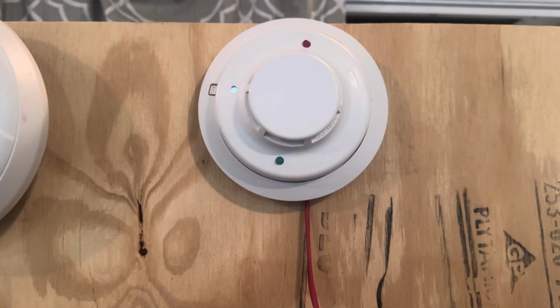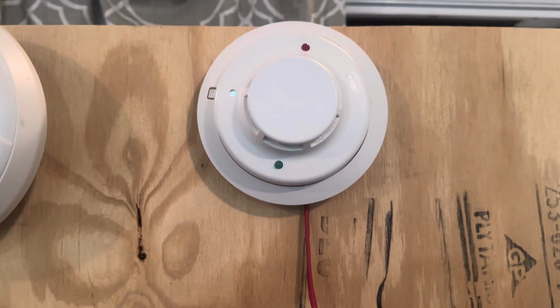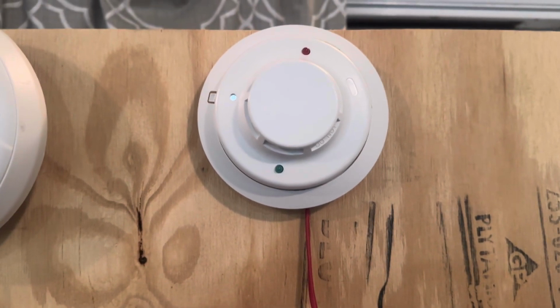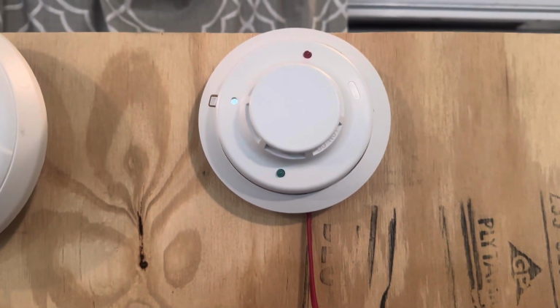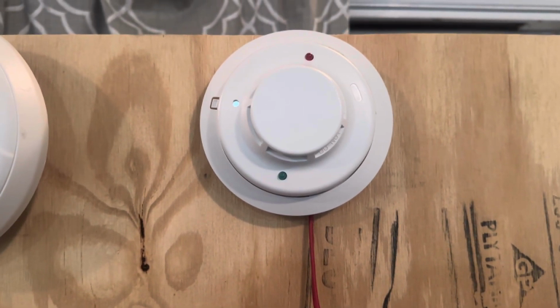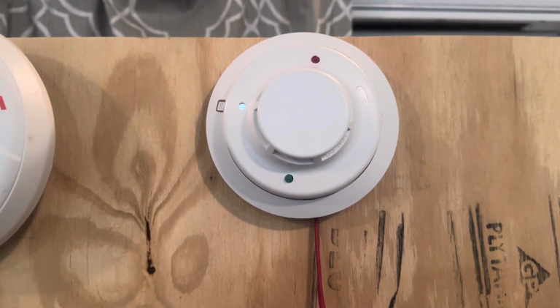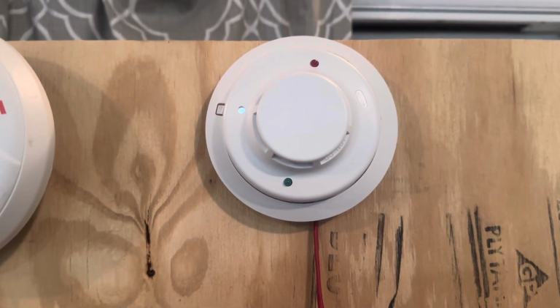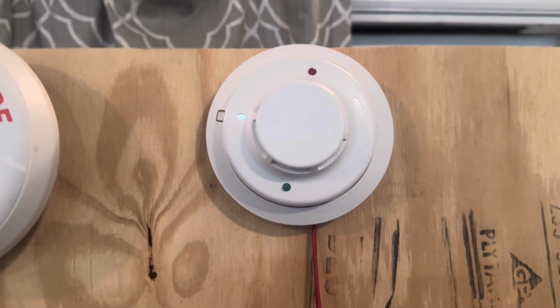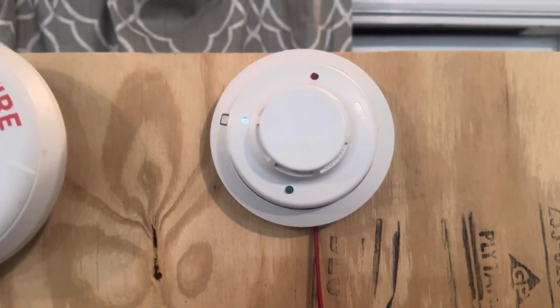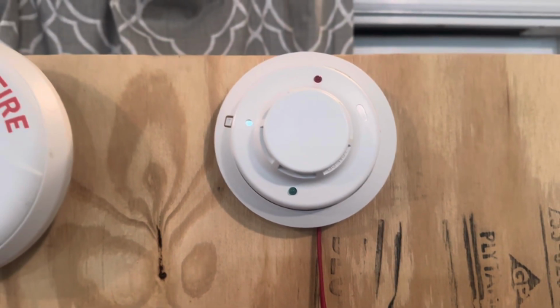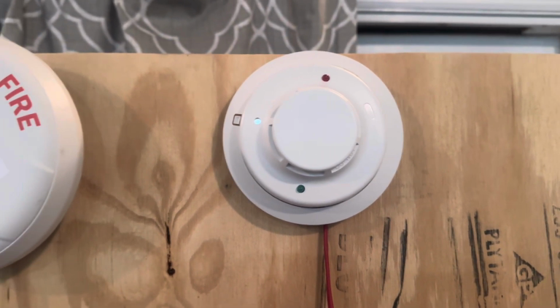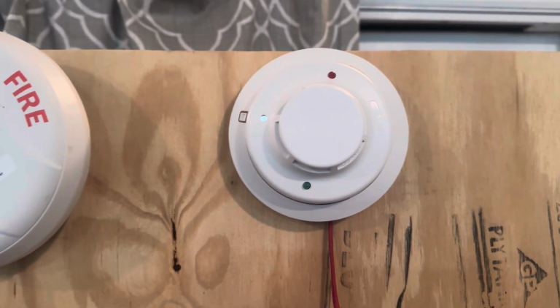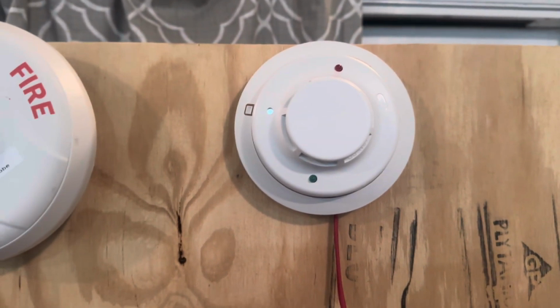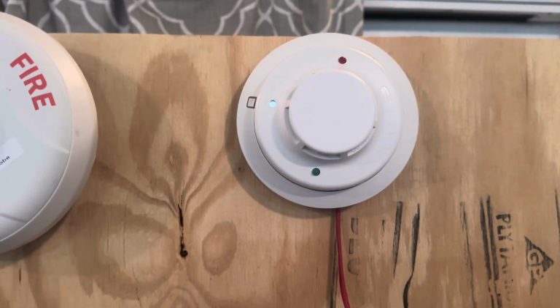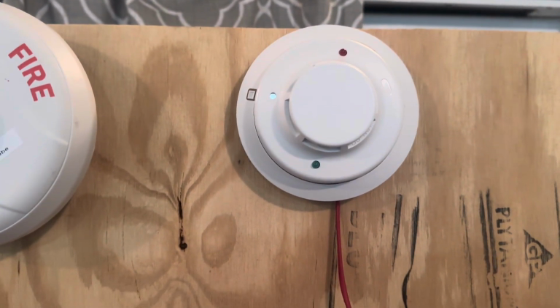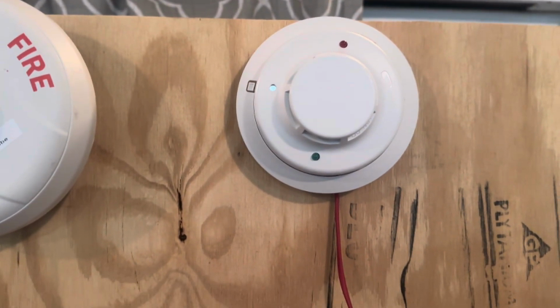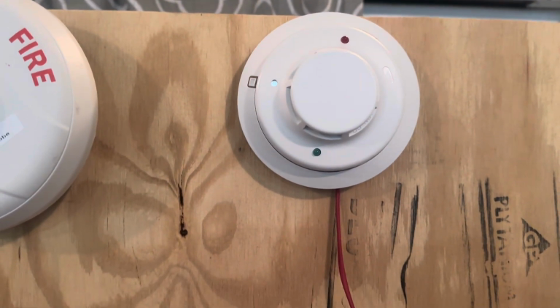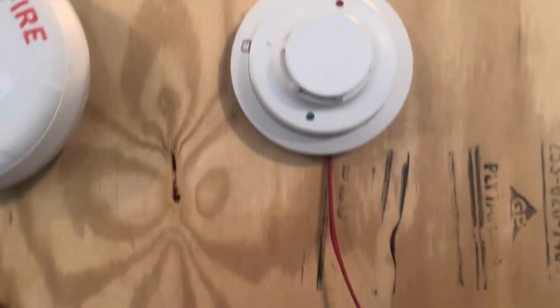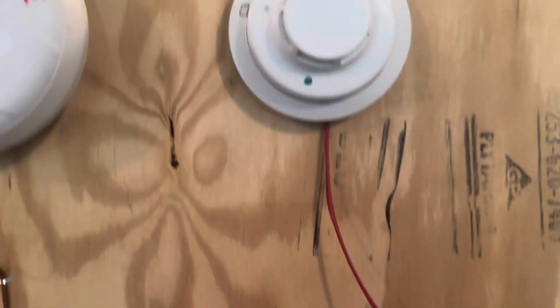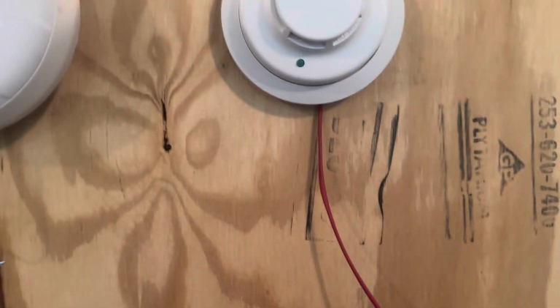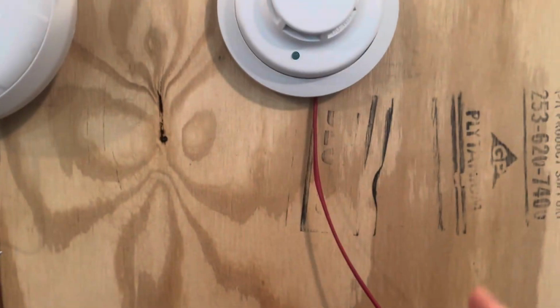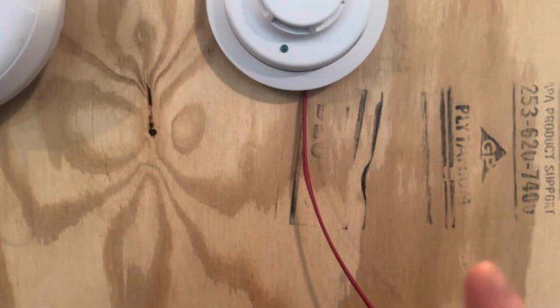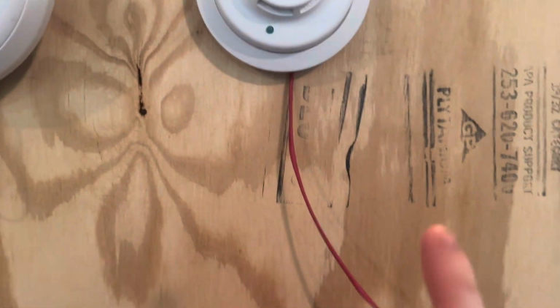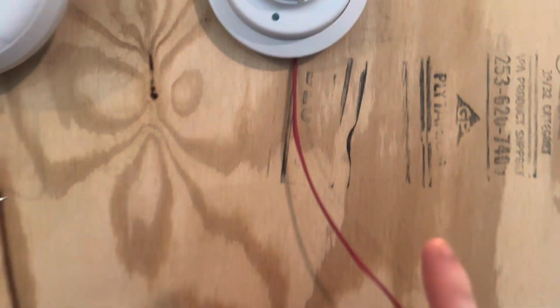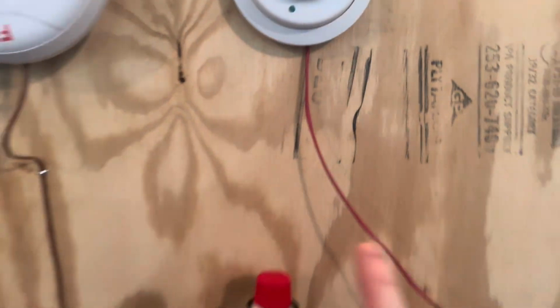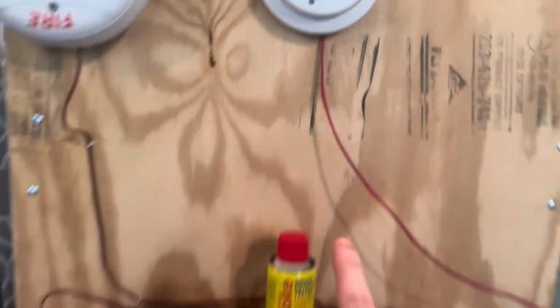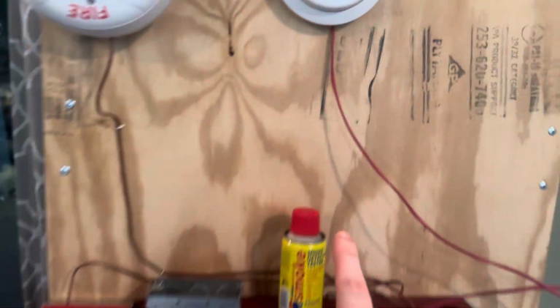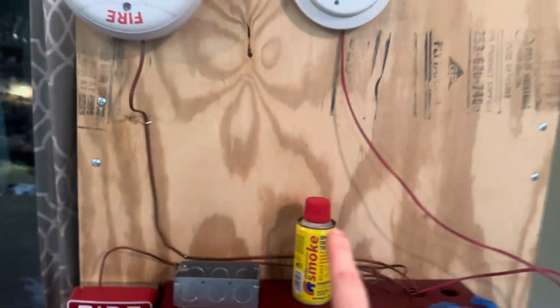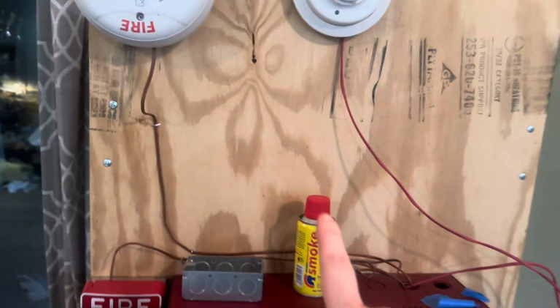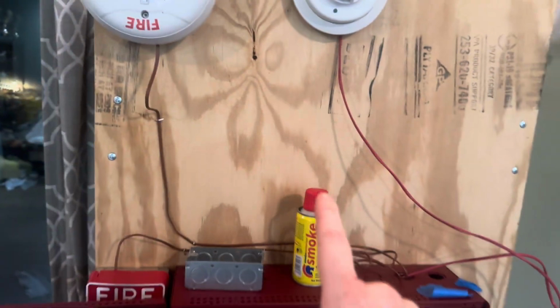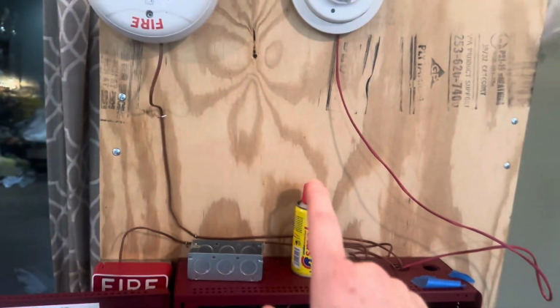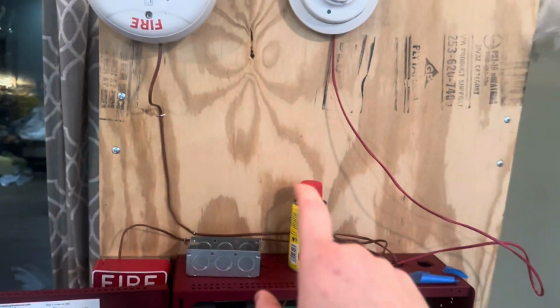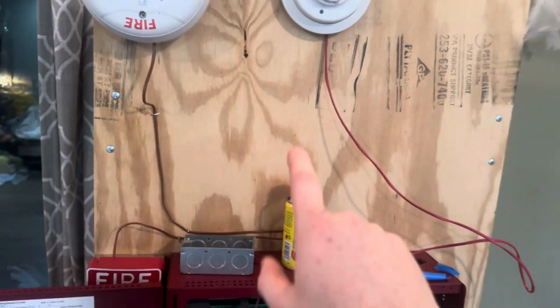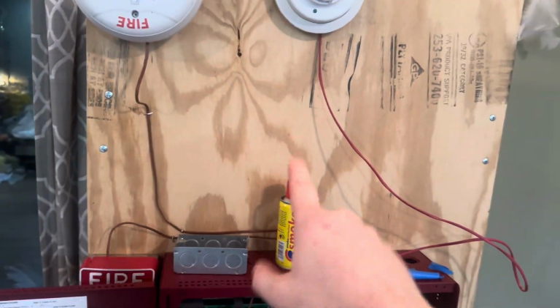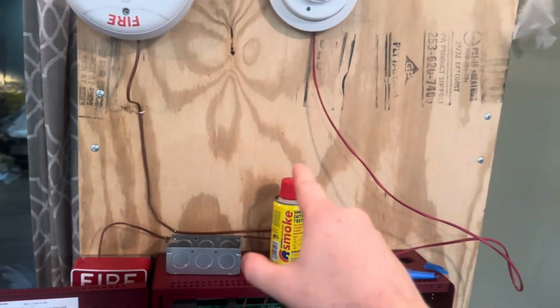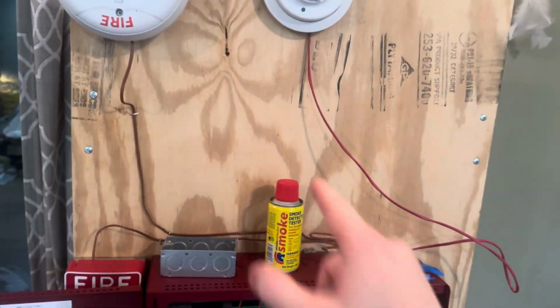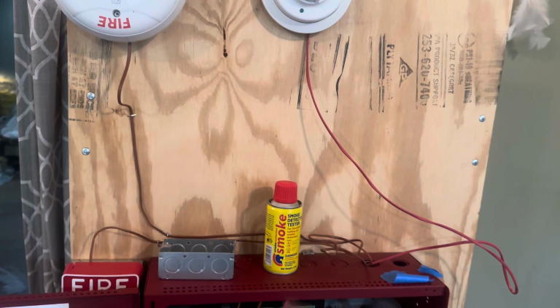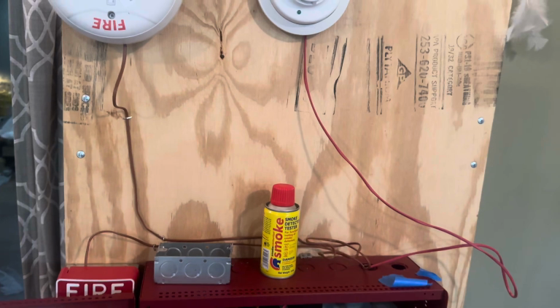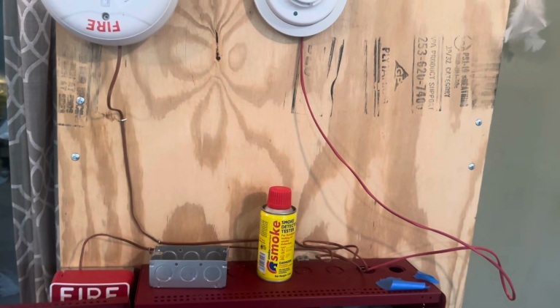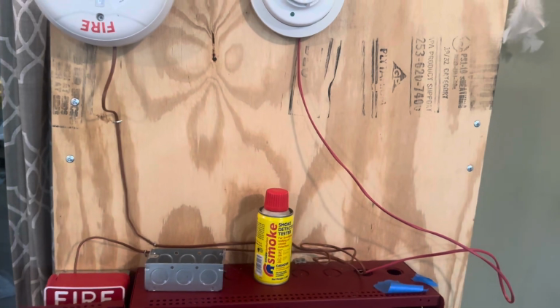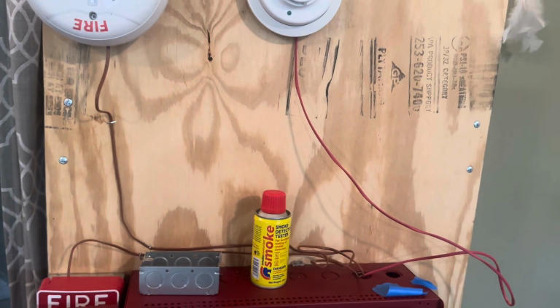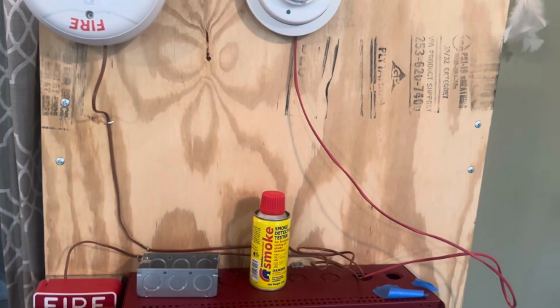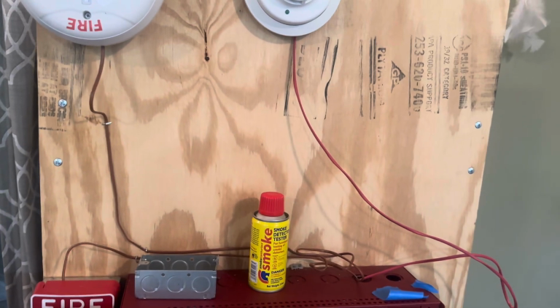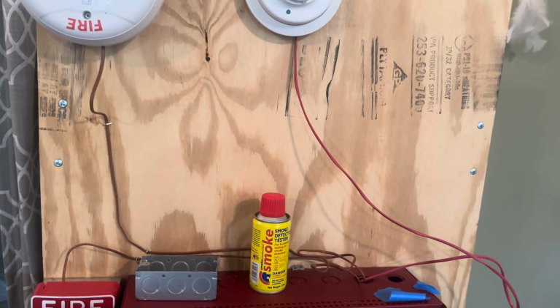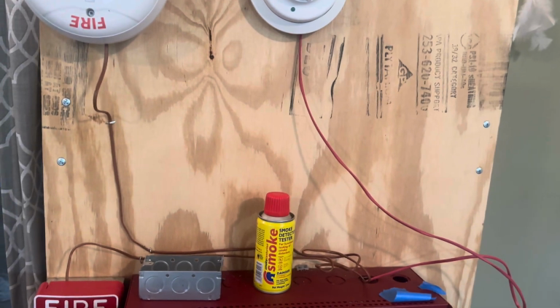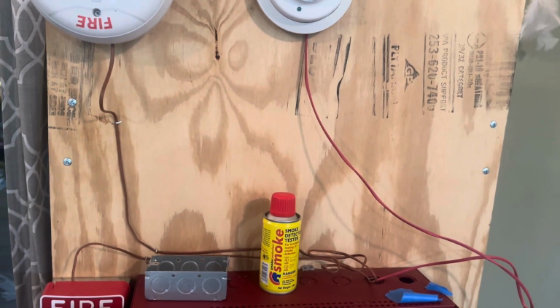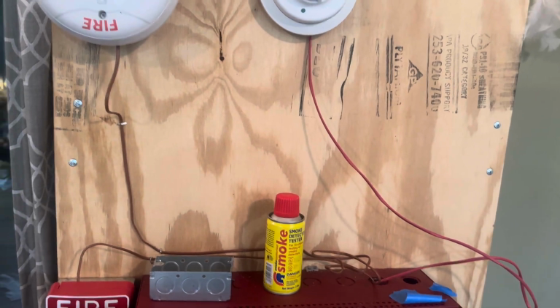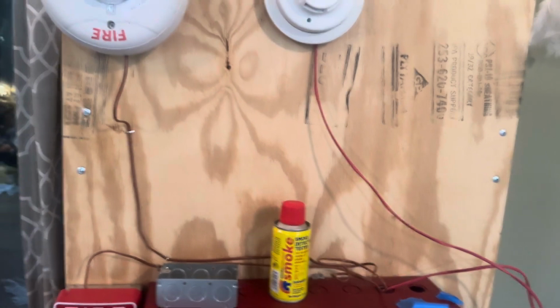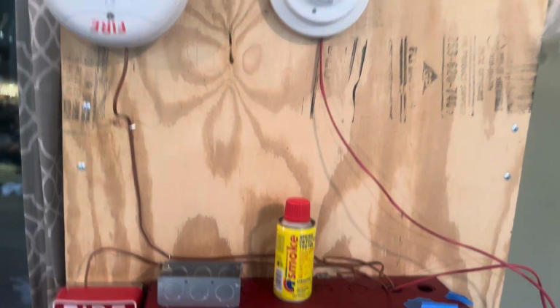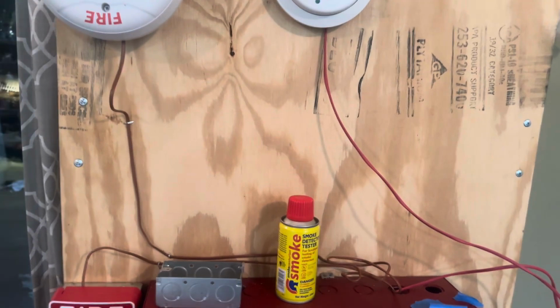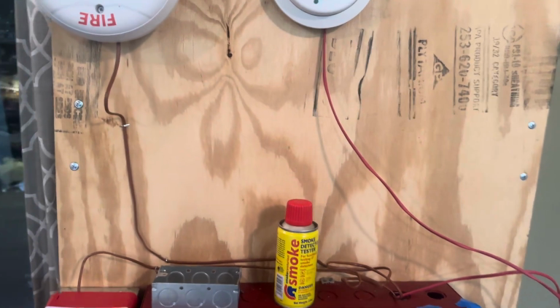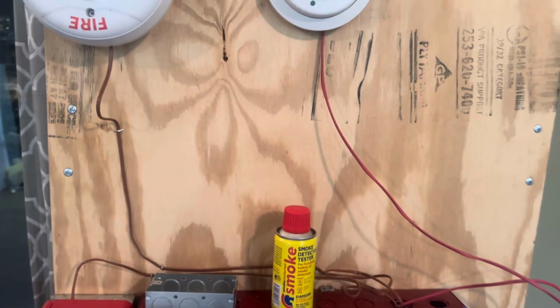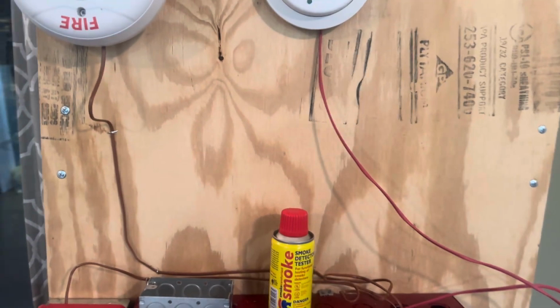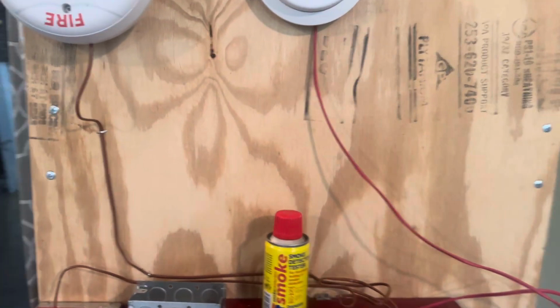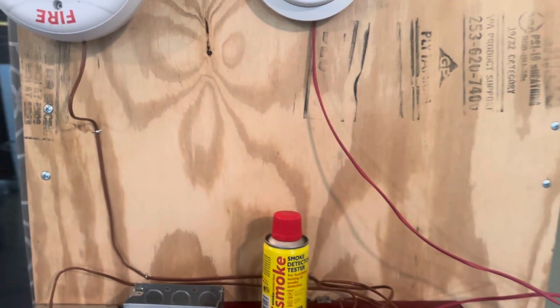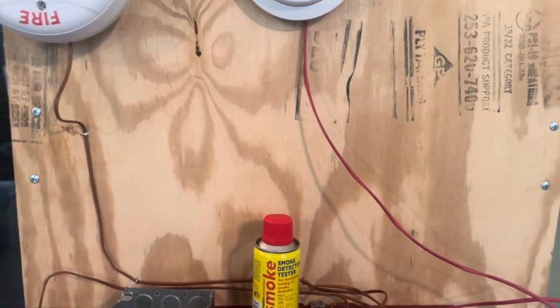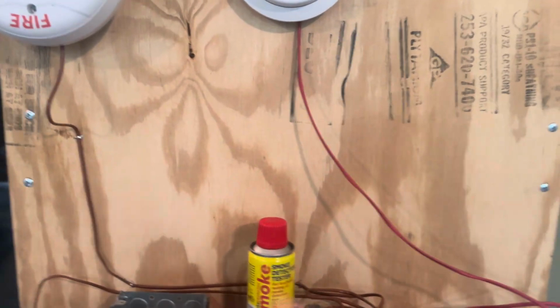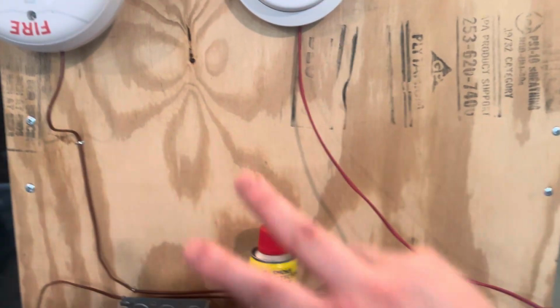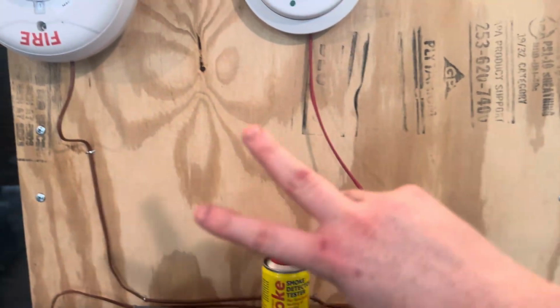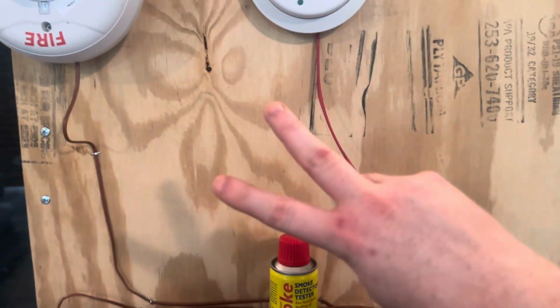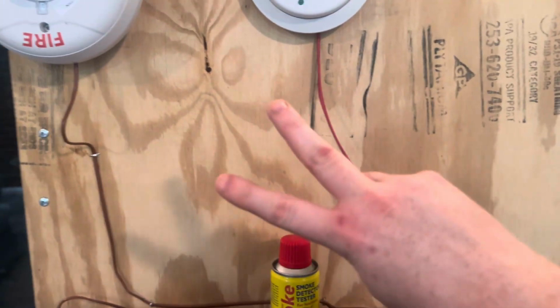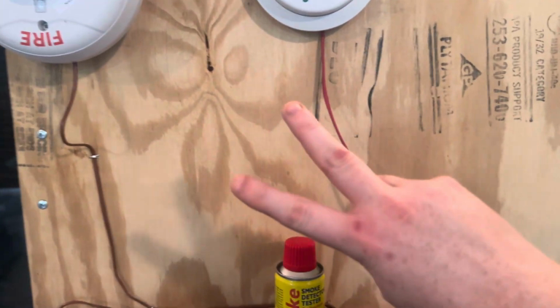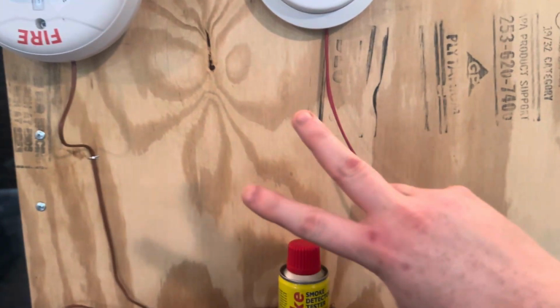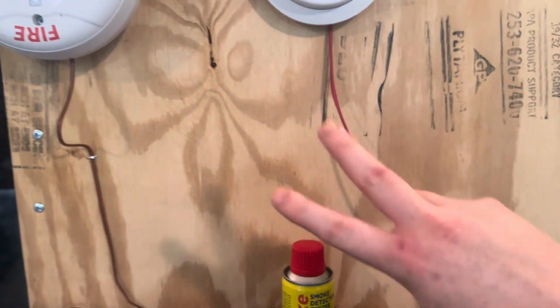Let me know if you want to see more. I do plan on getting an annunciator soon. Peace.